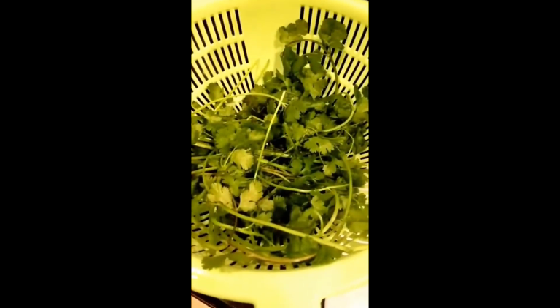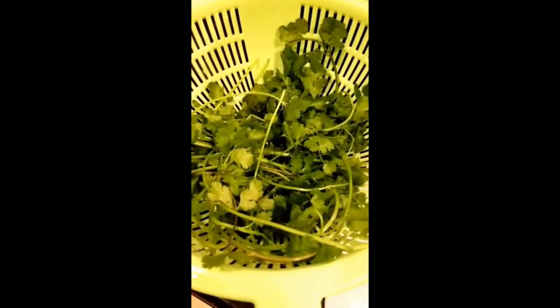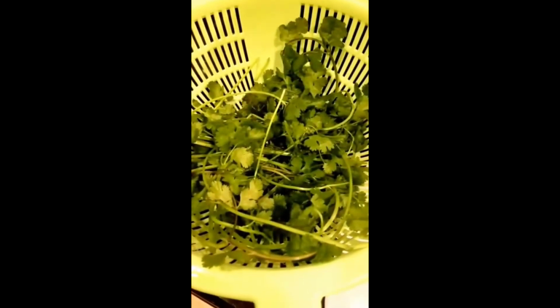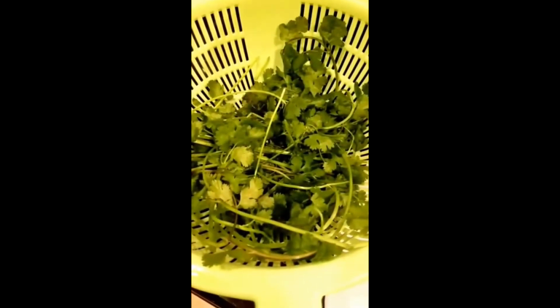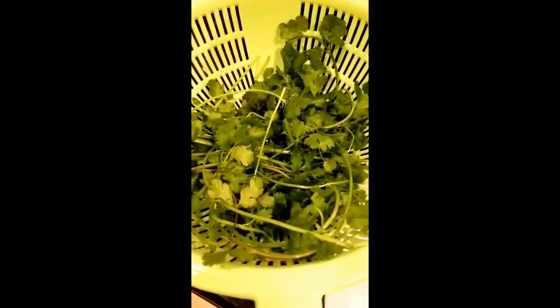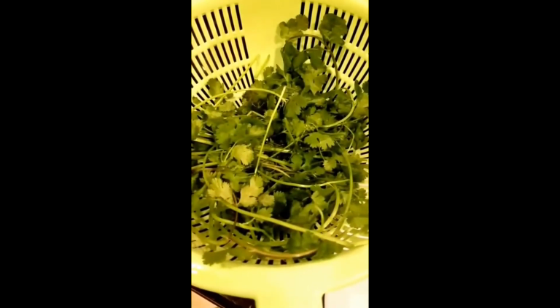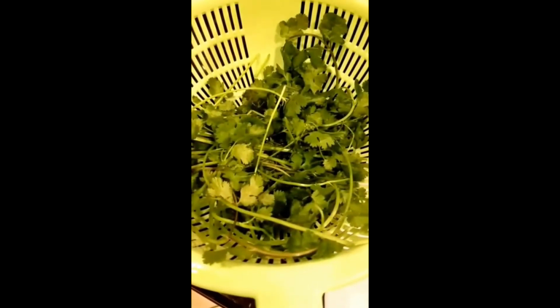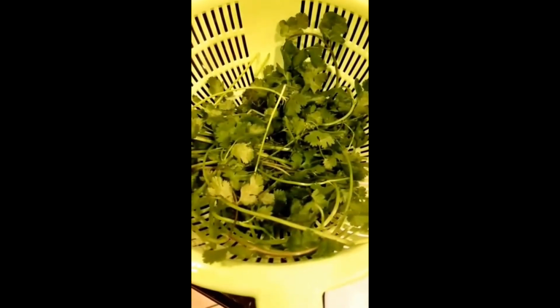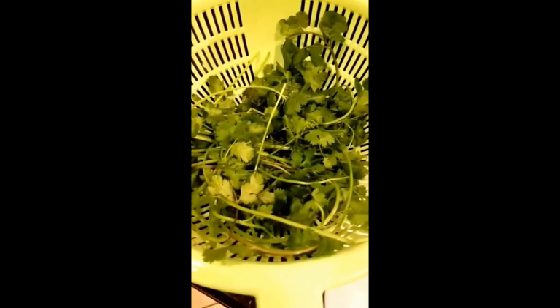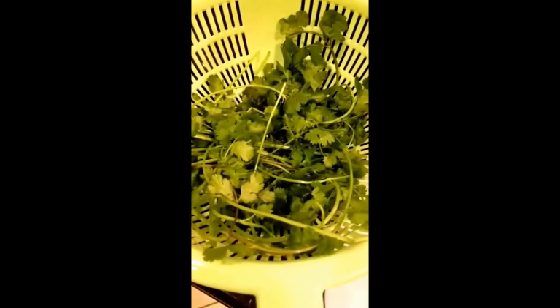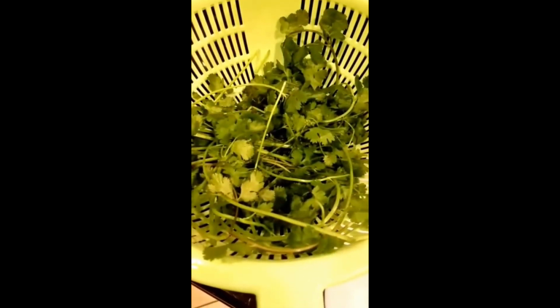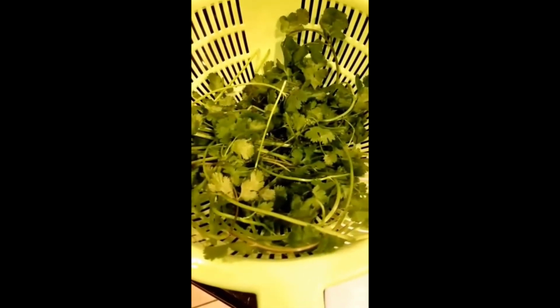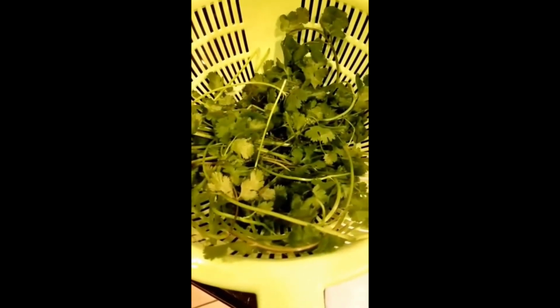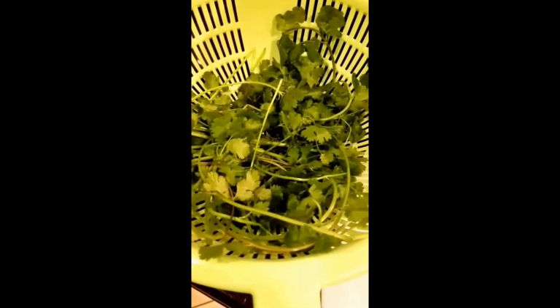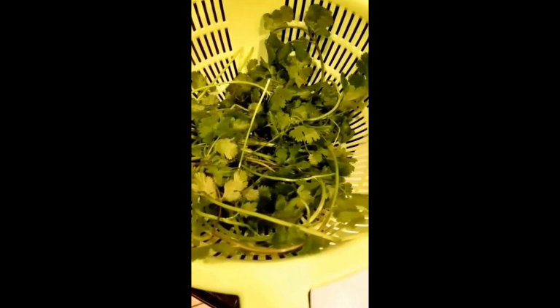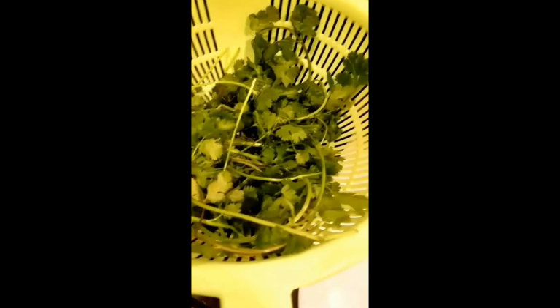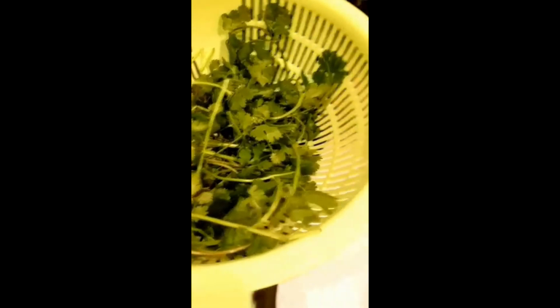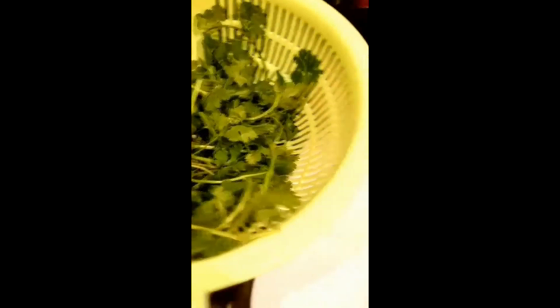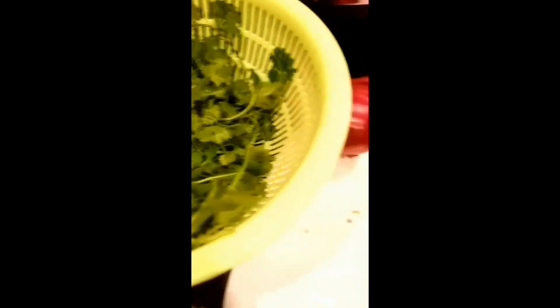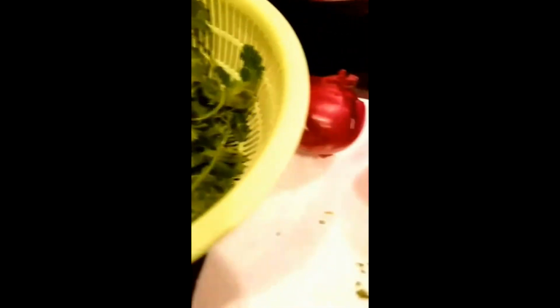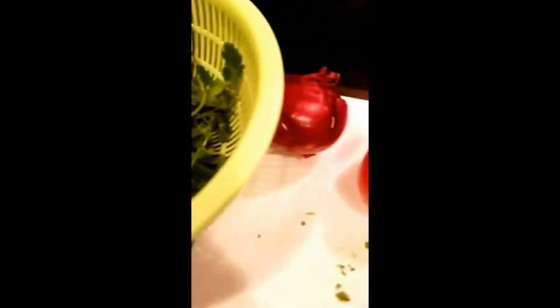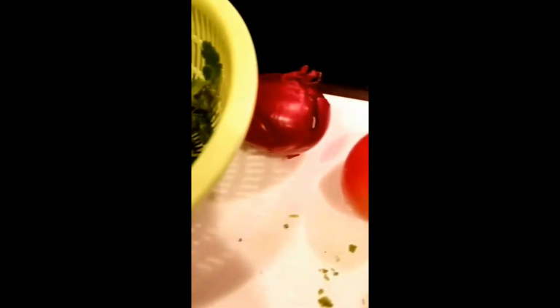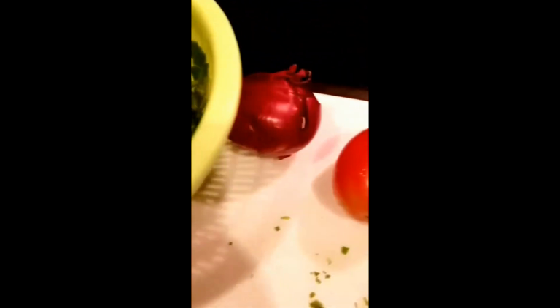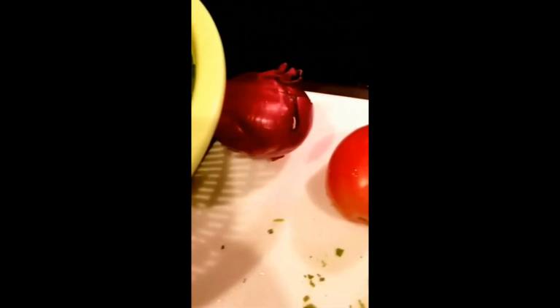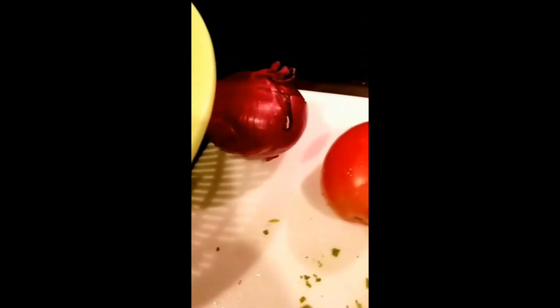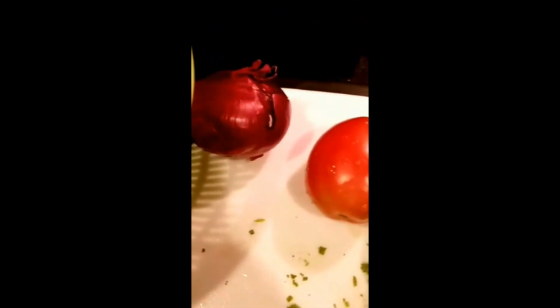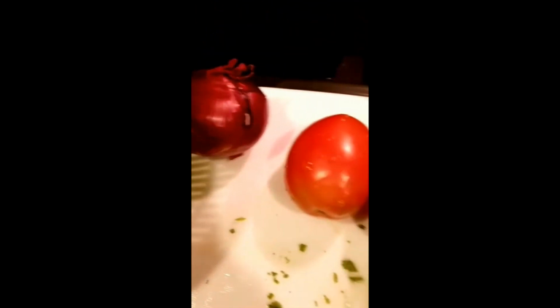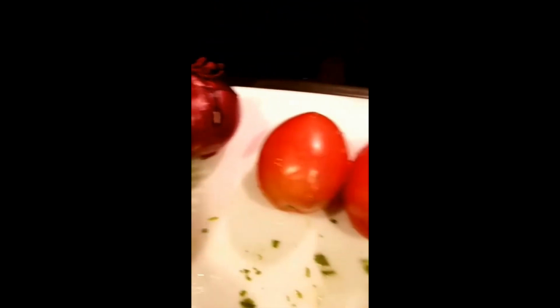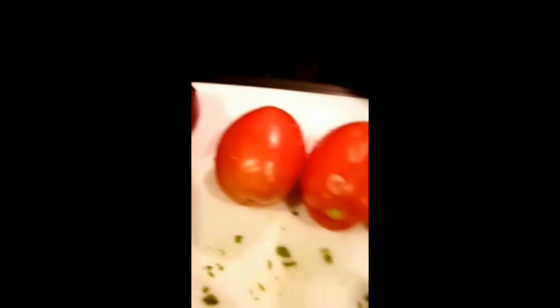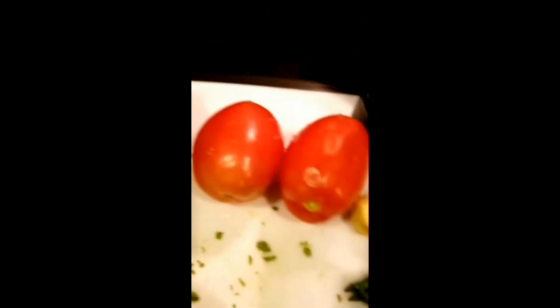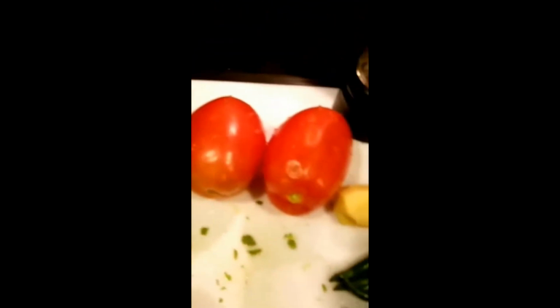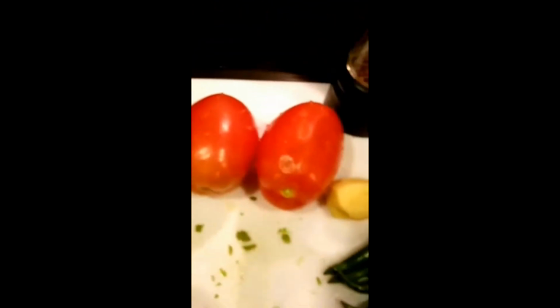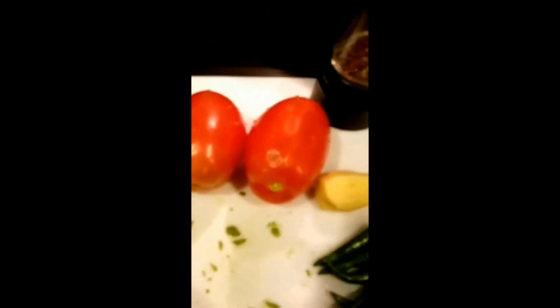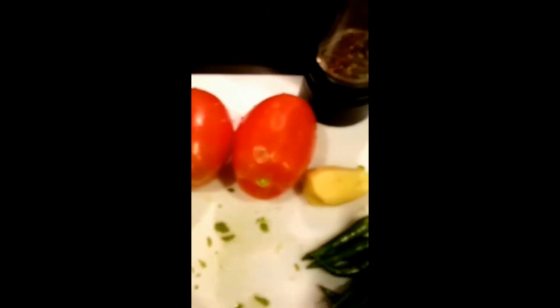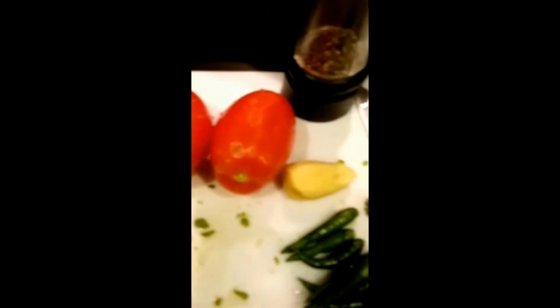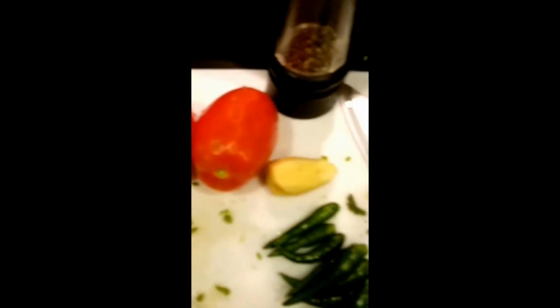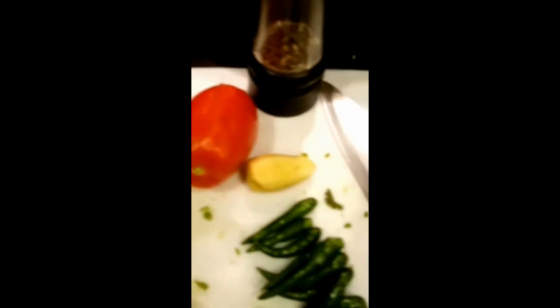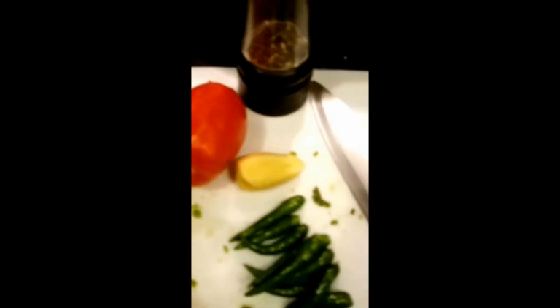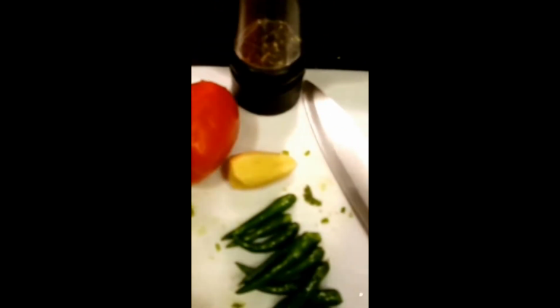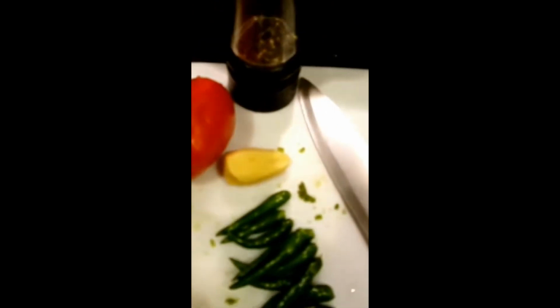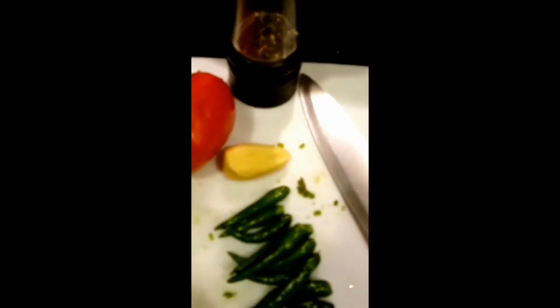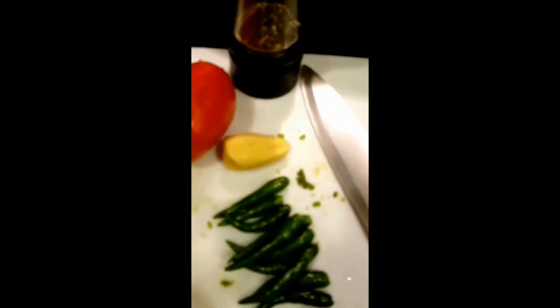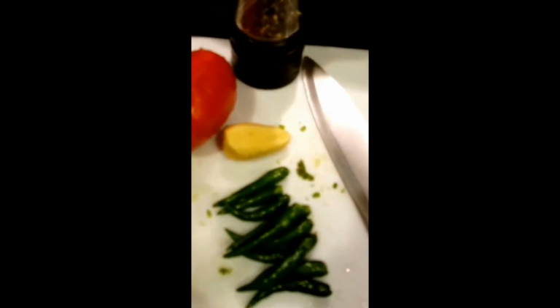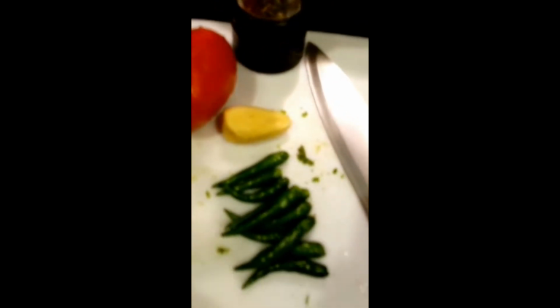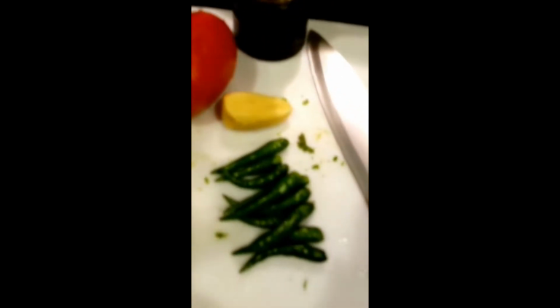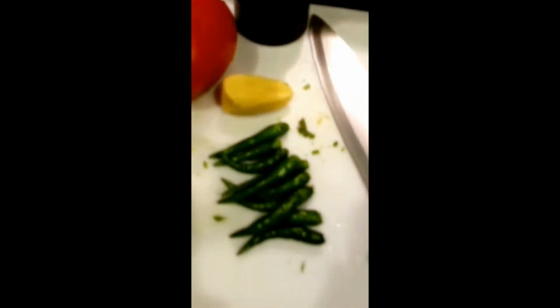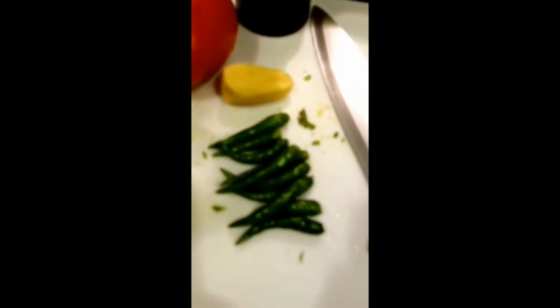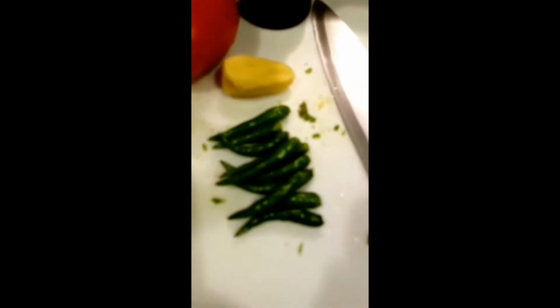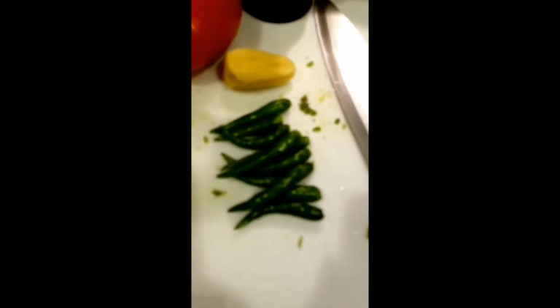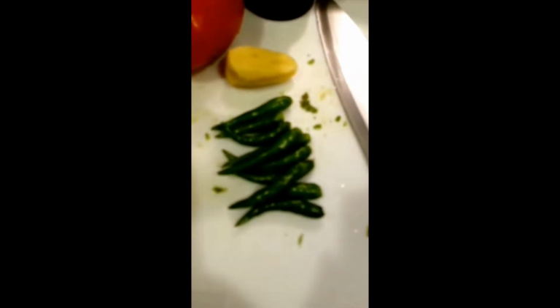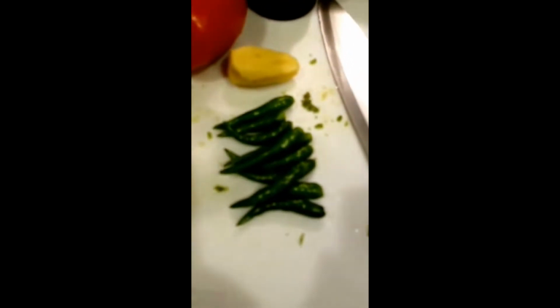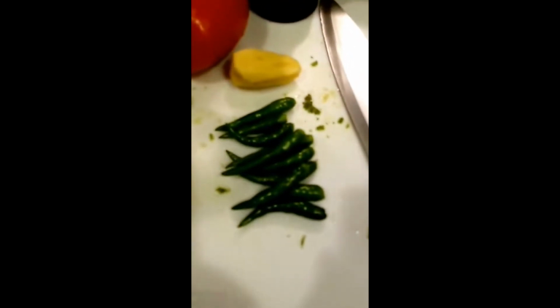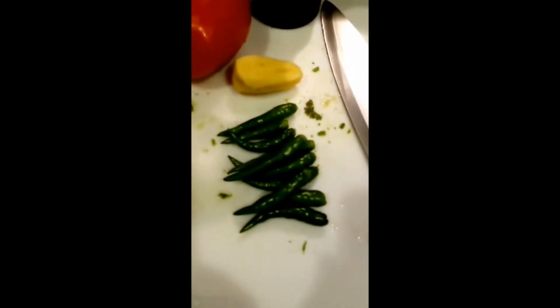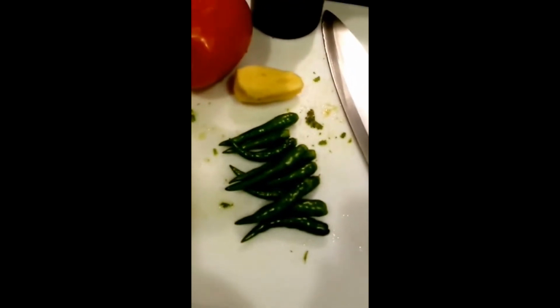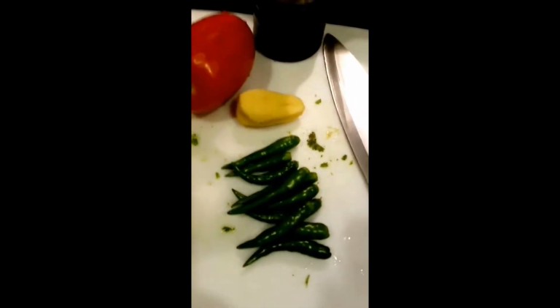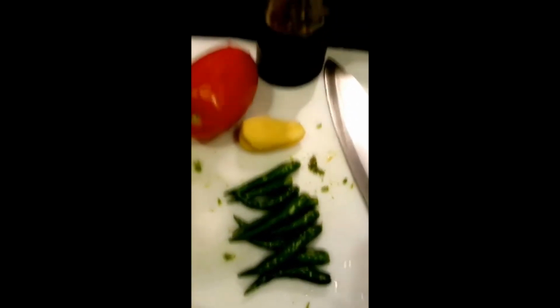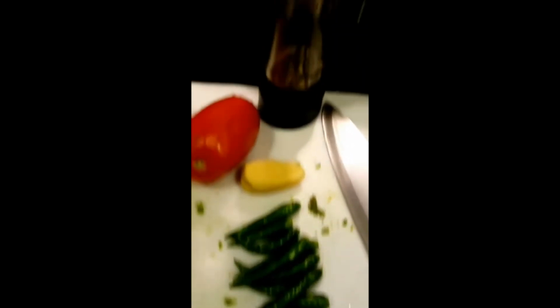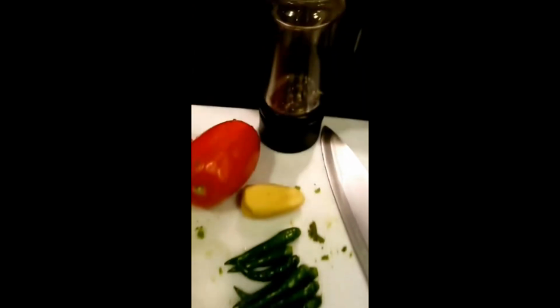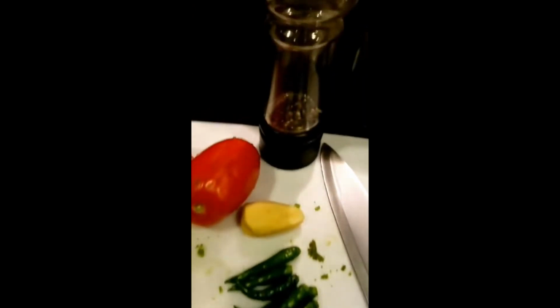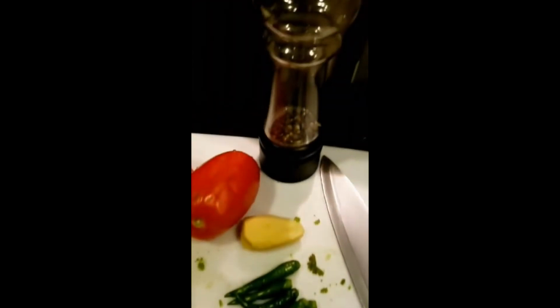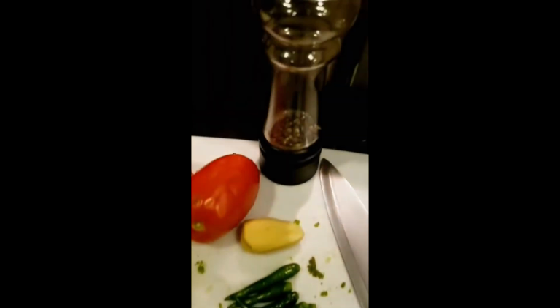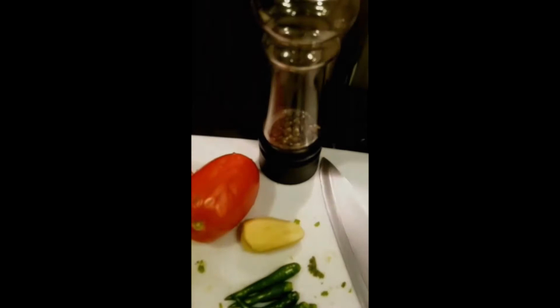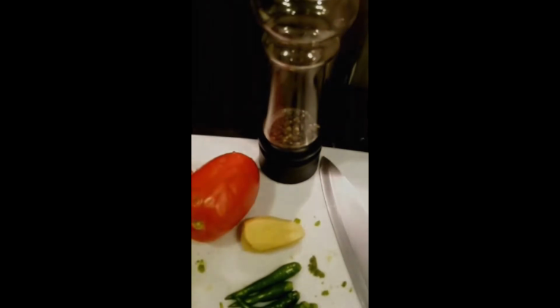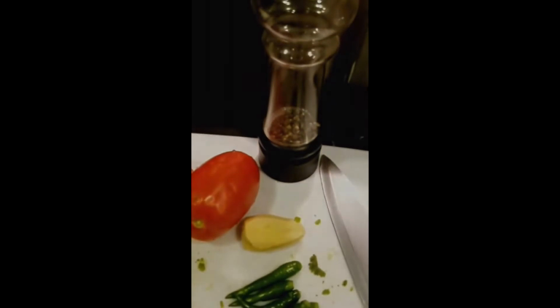Let's make coriander green chutney. The ingredients are tomatoes, green chili, ginger, and black pepper.